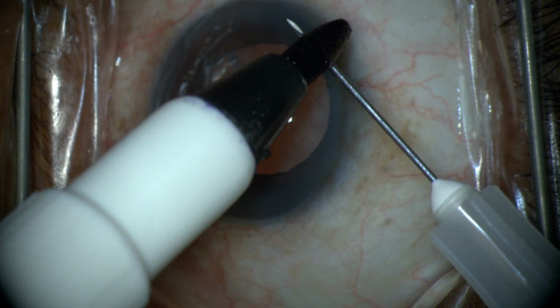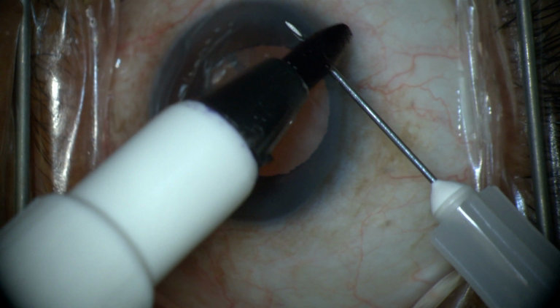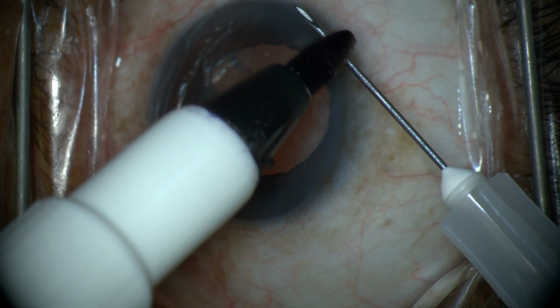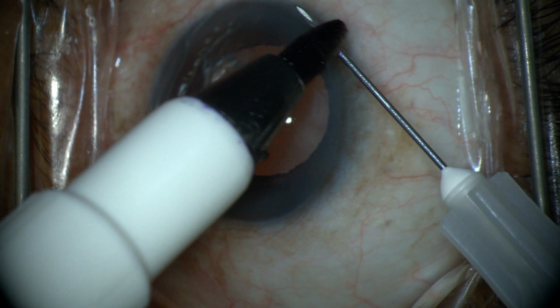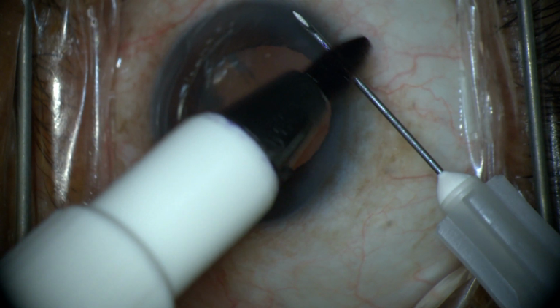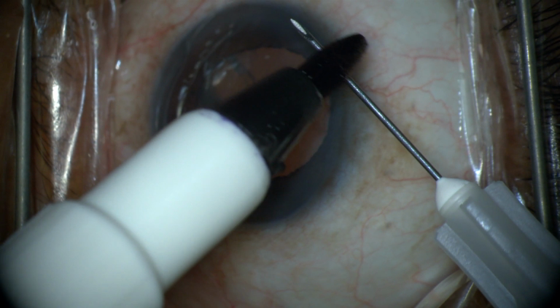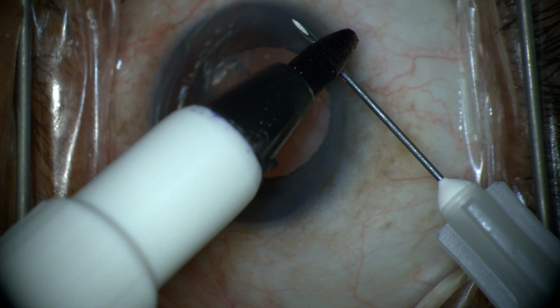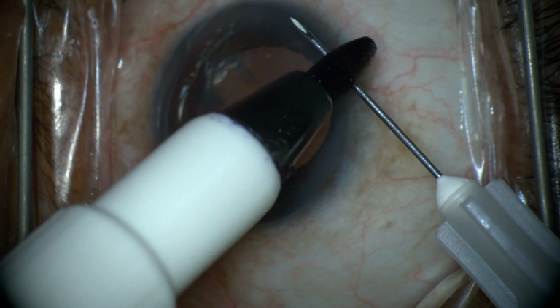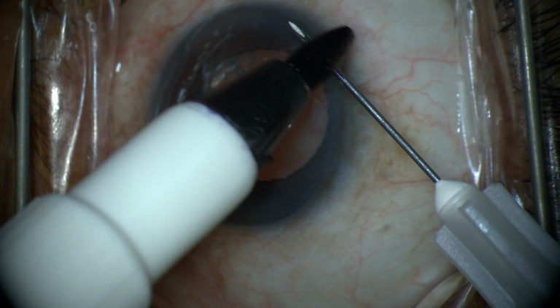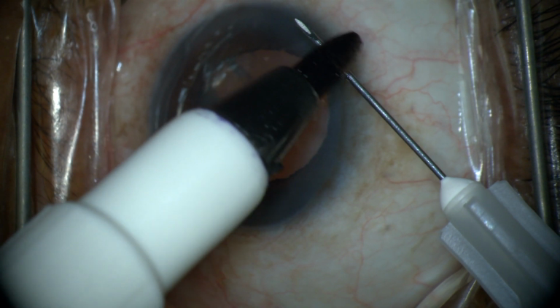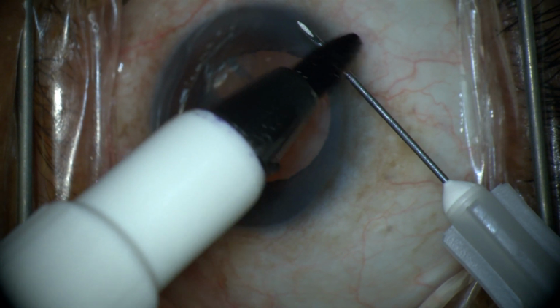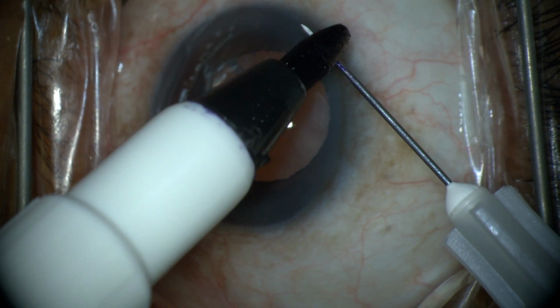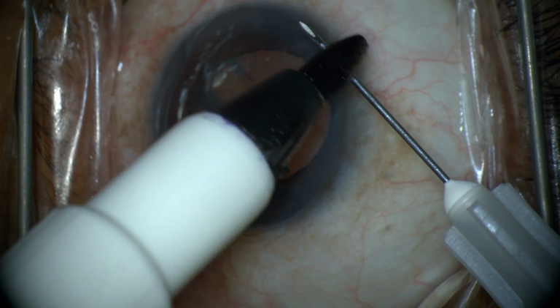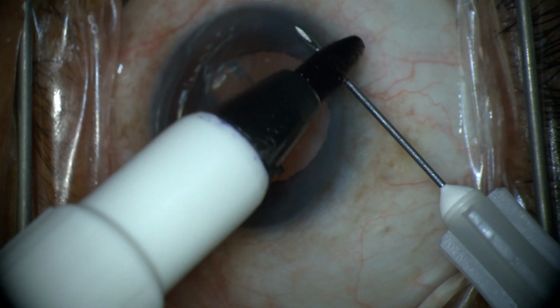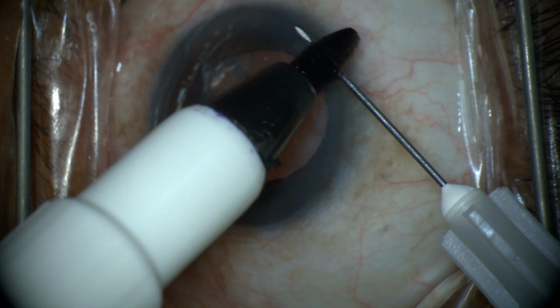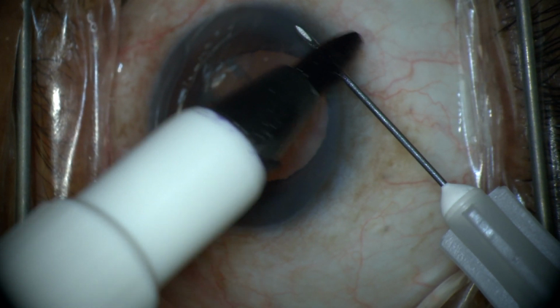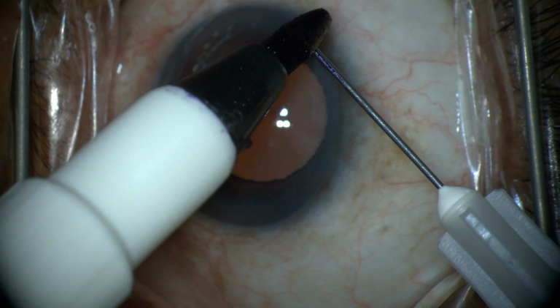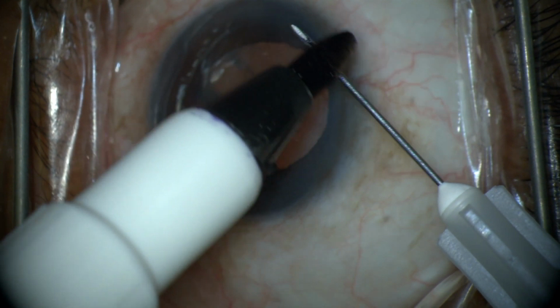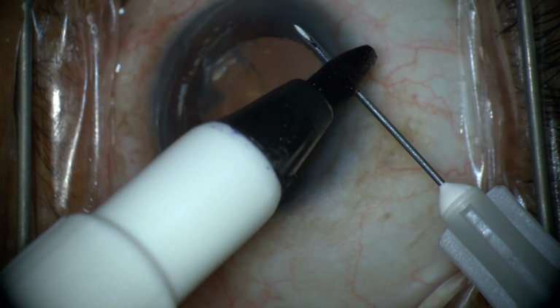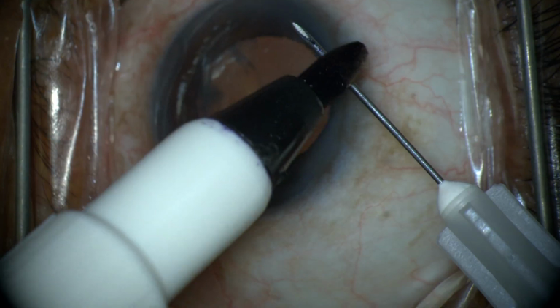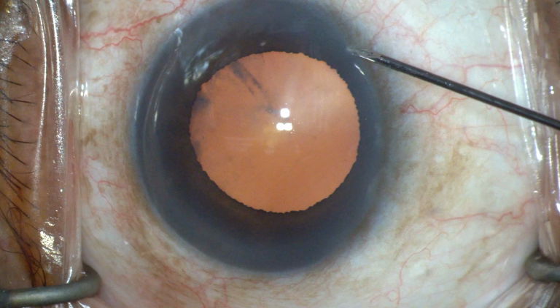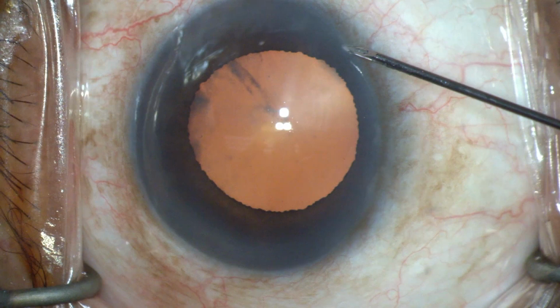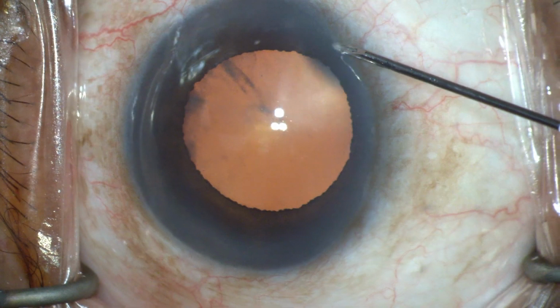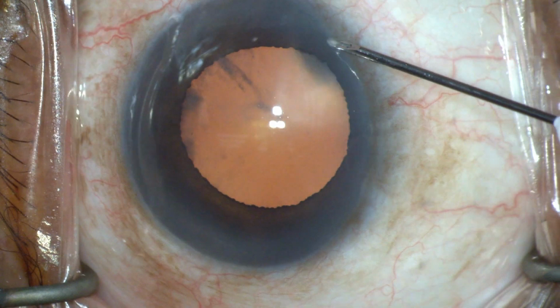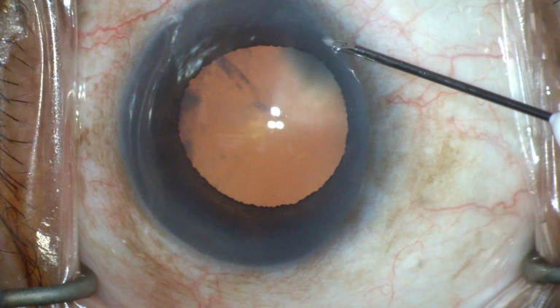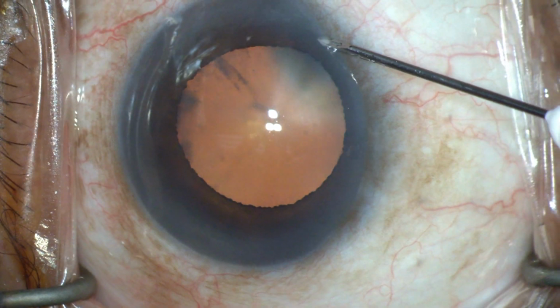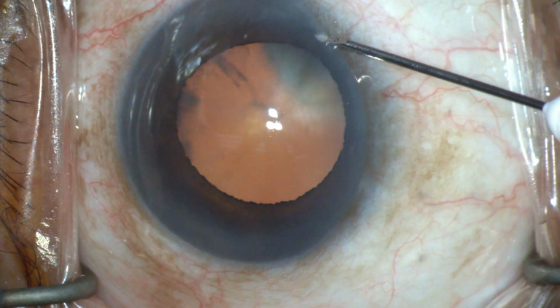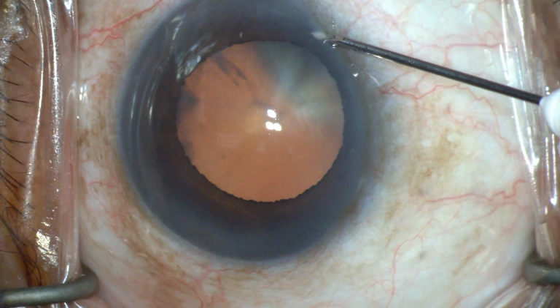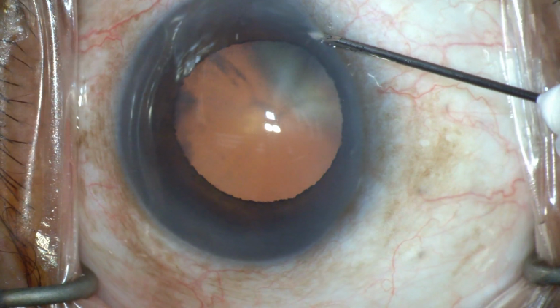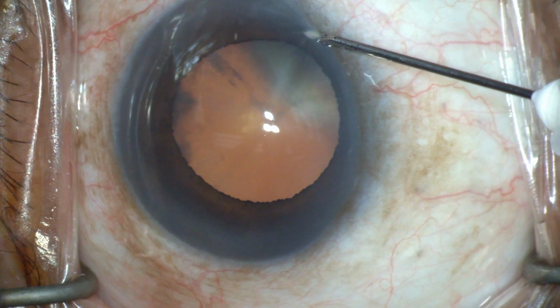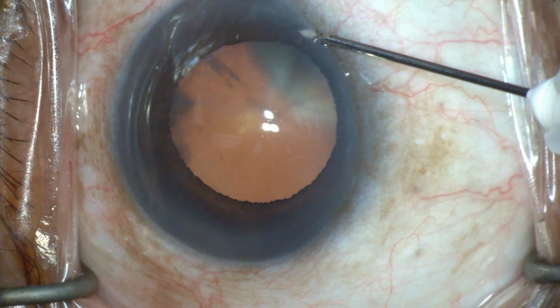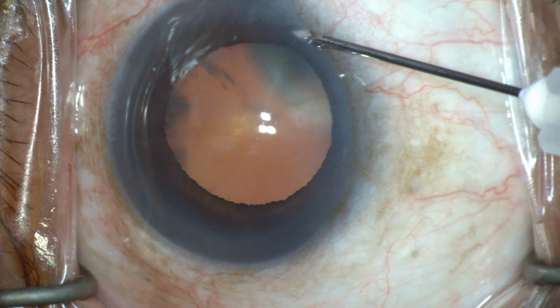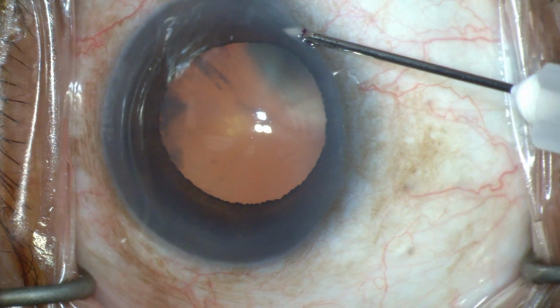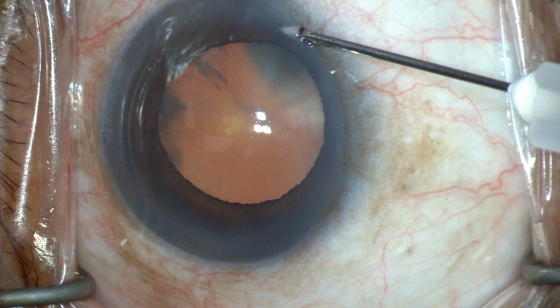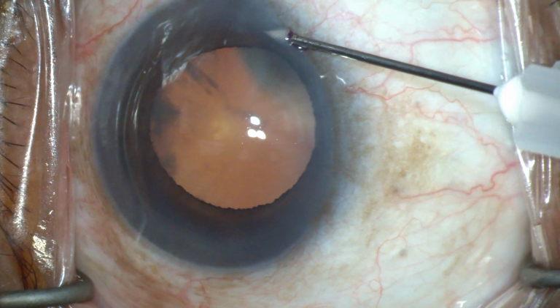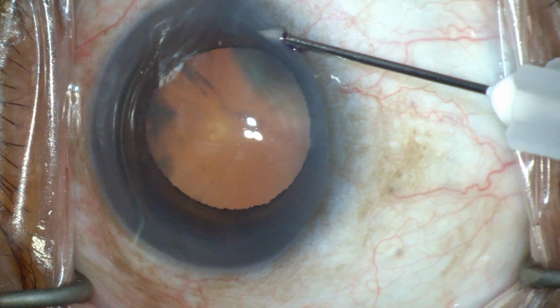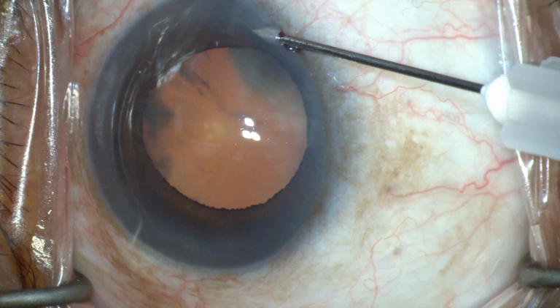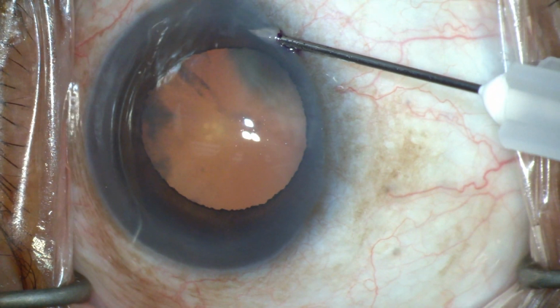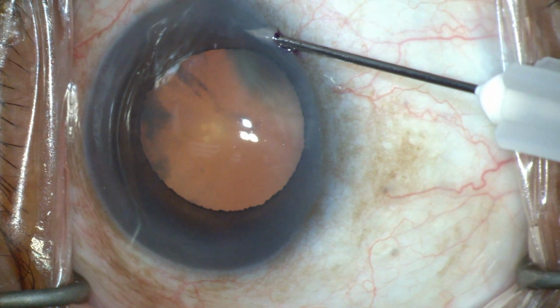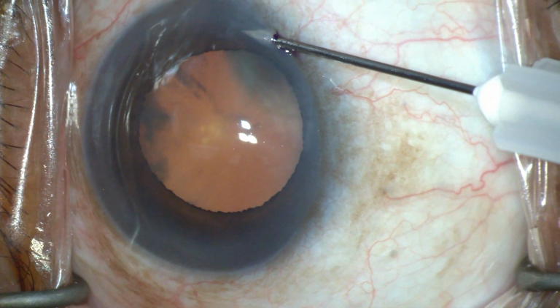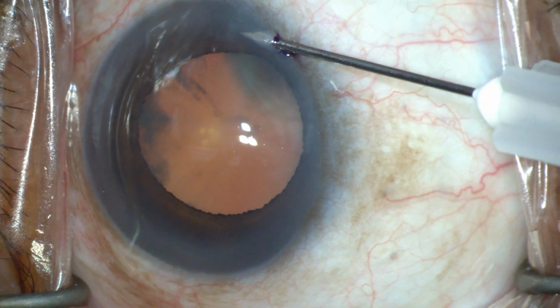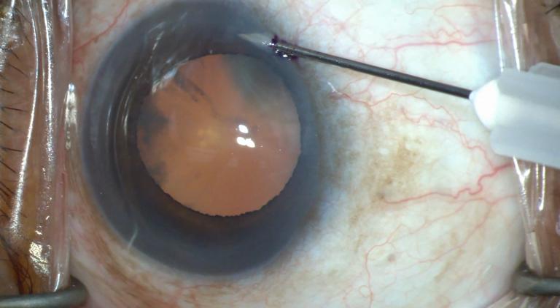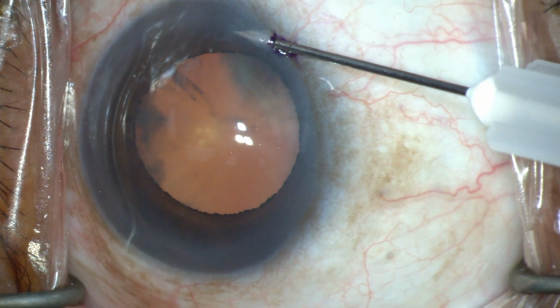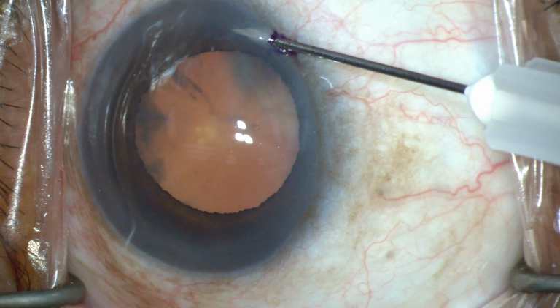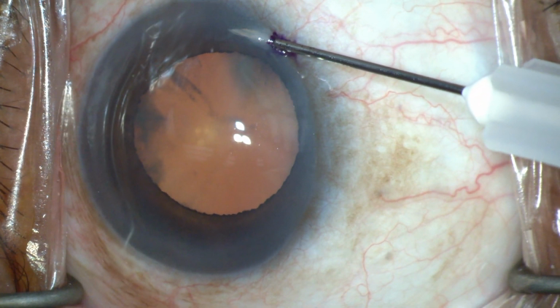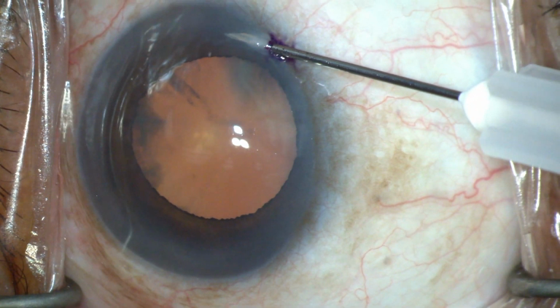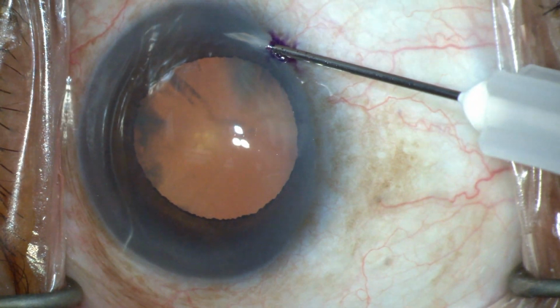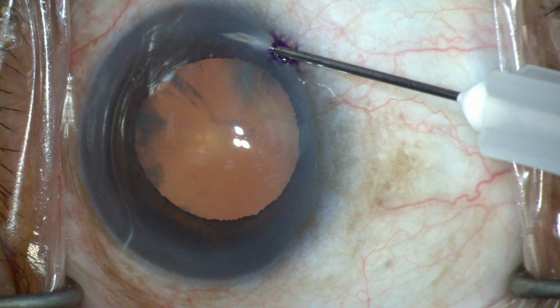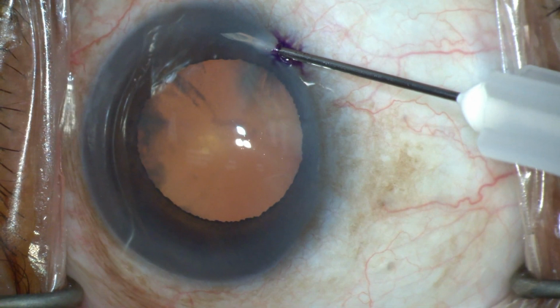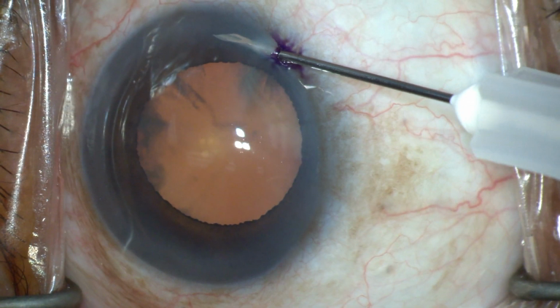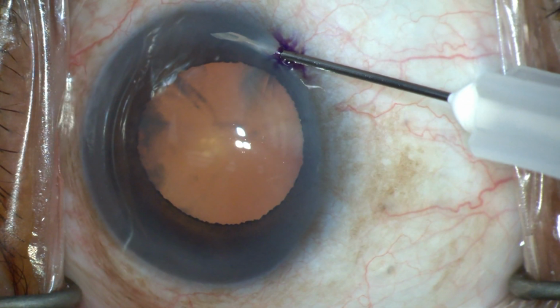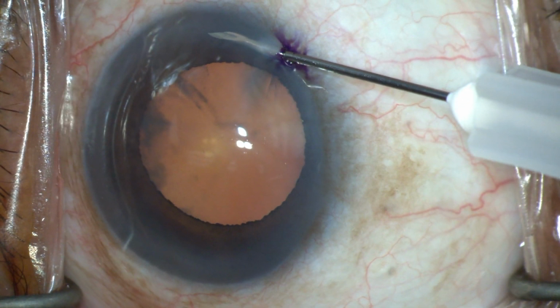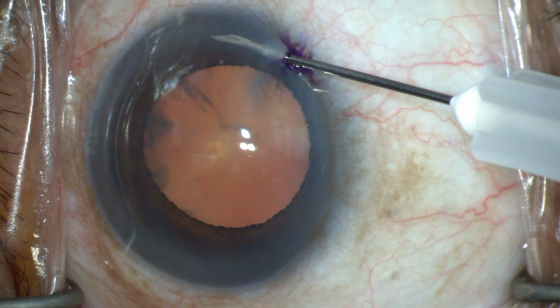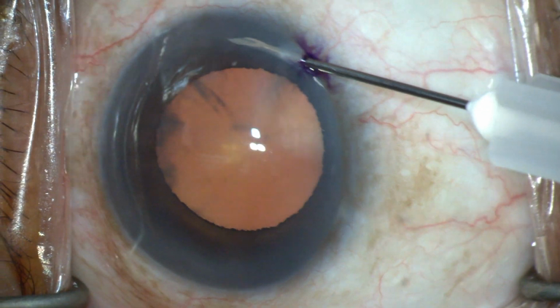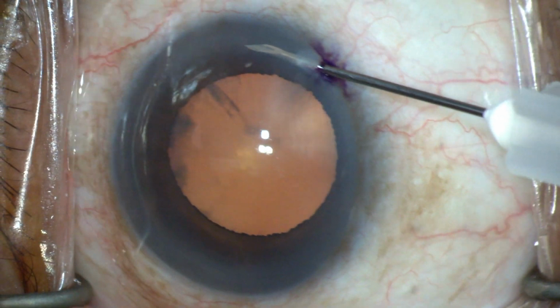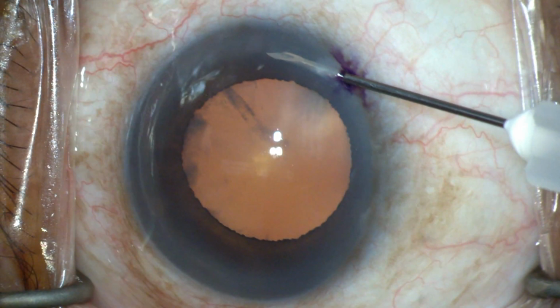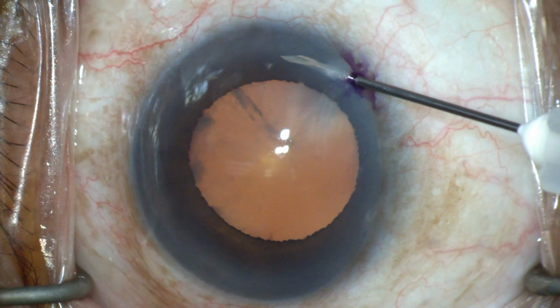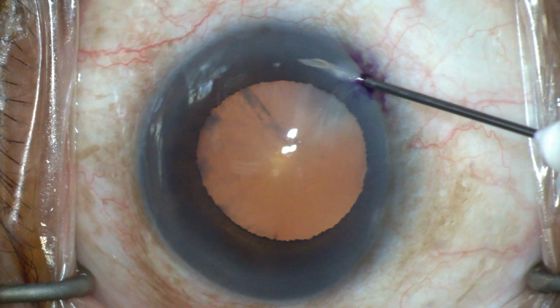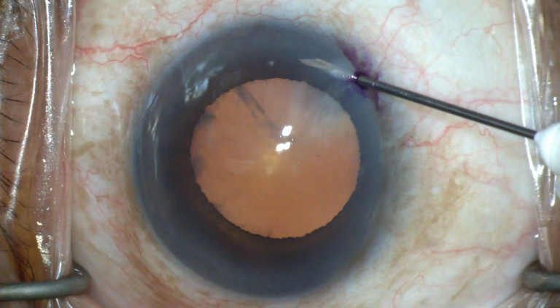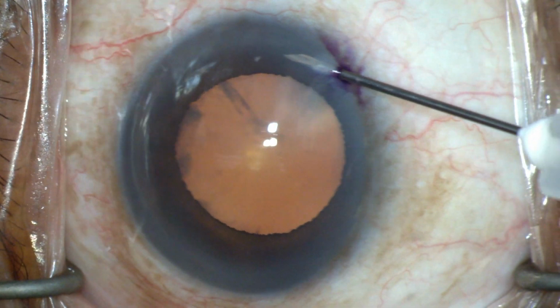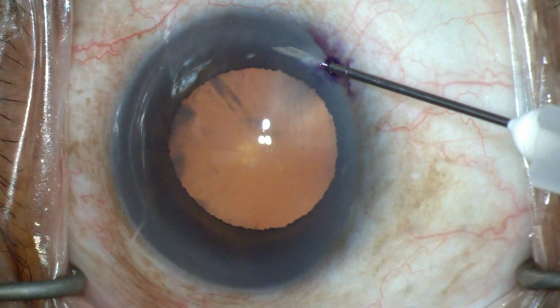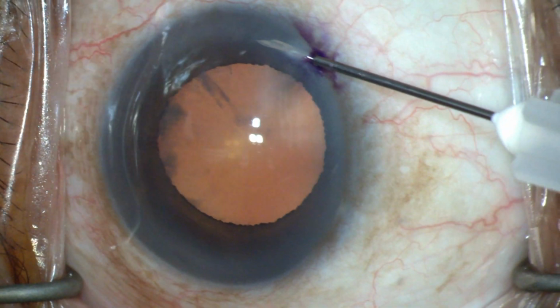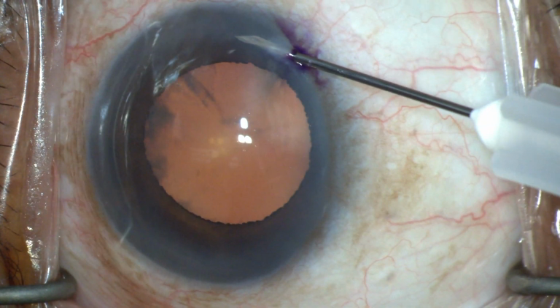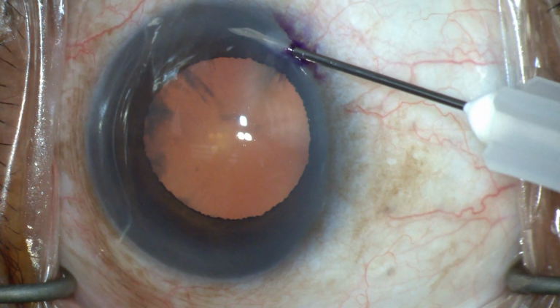In this case of severe glaucoma and cataract, eye tract canal-based surgery is combined with cataract removal and lens placement.